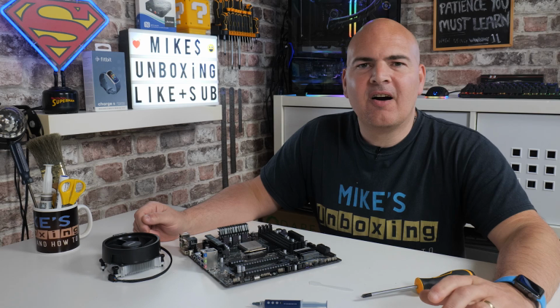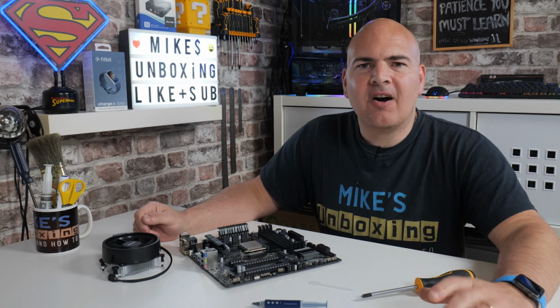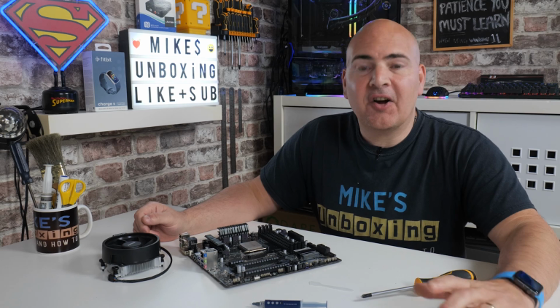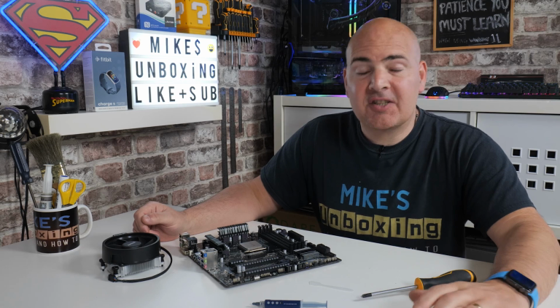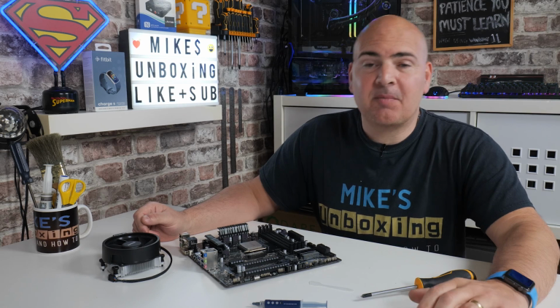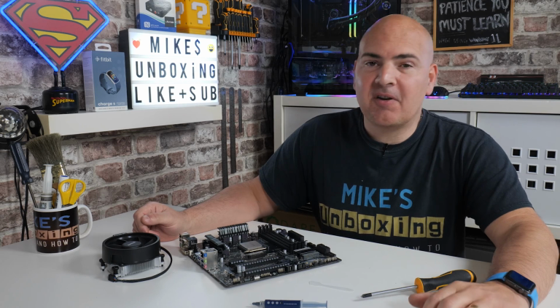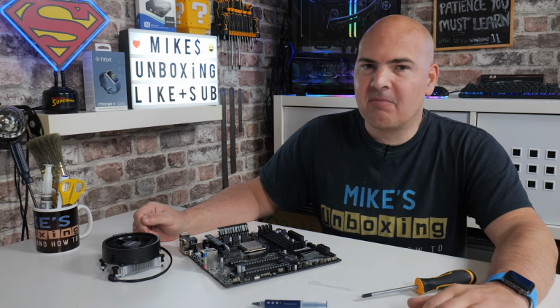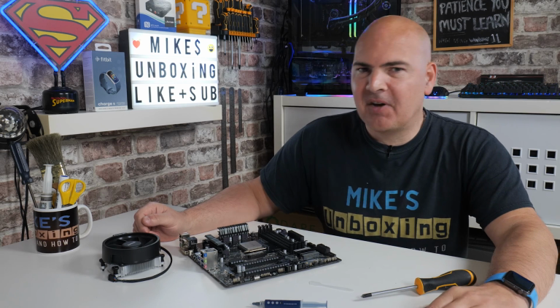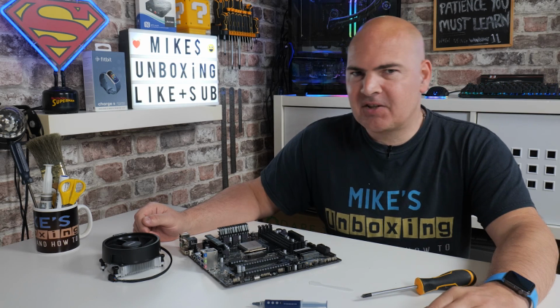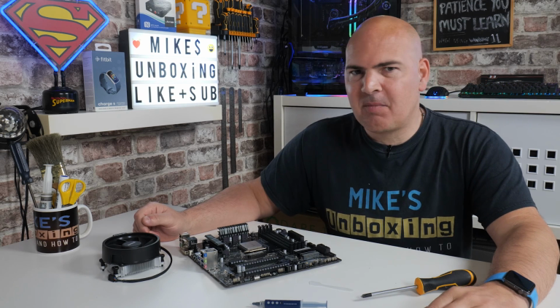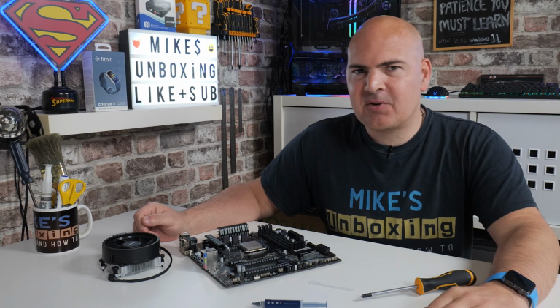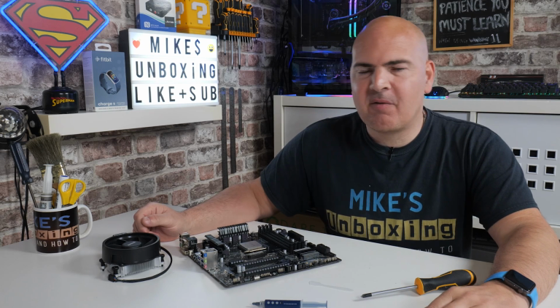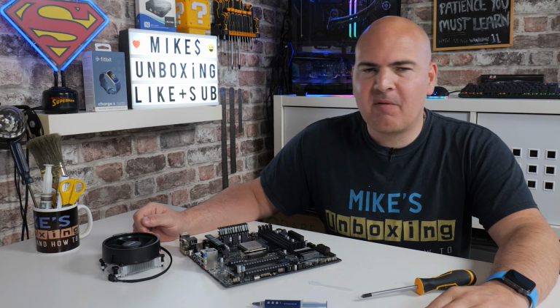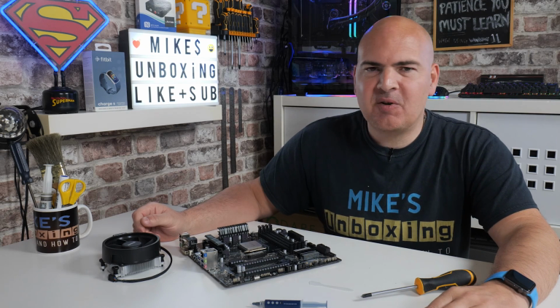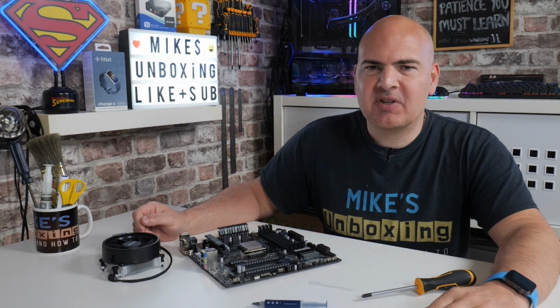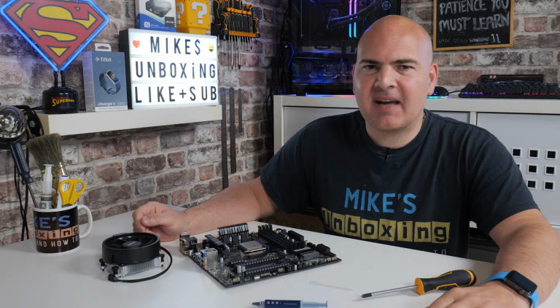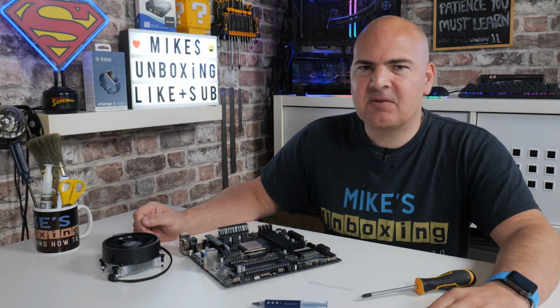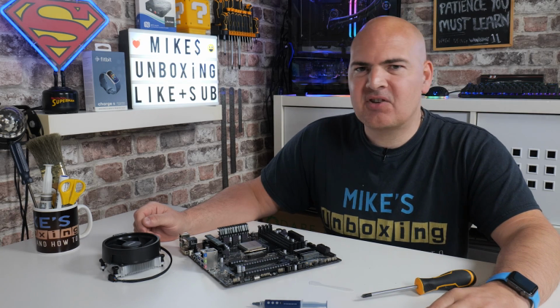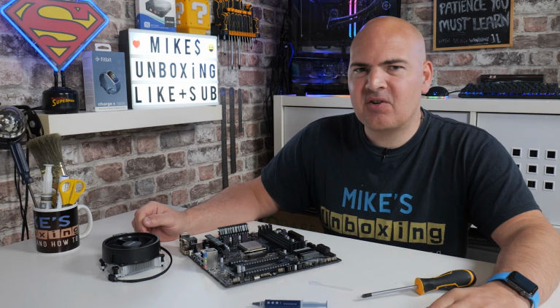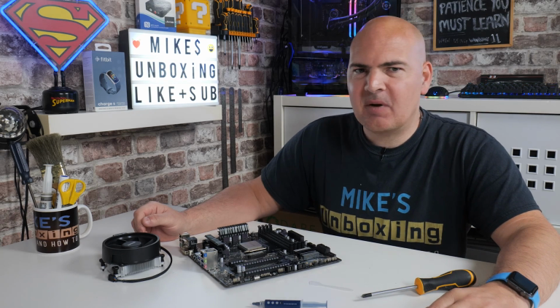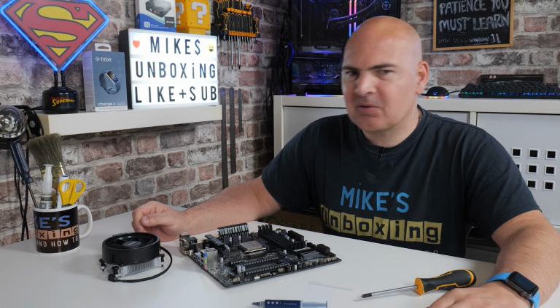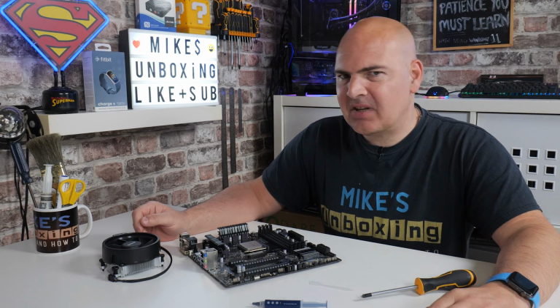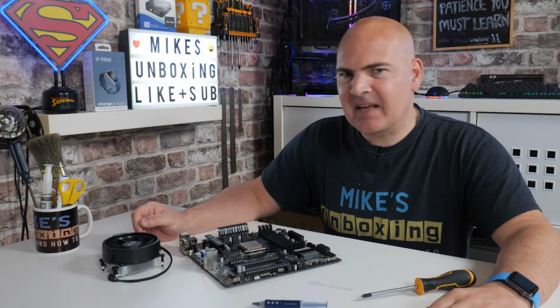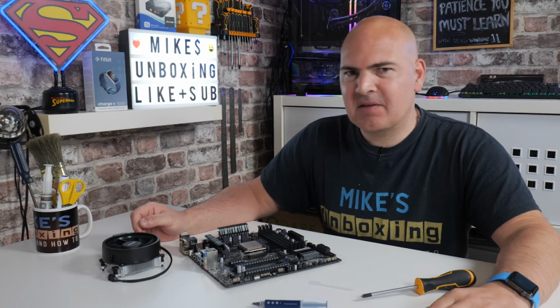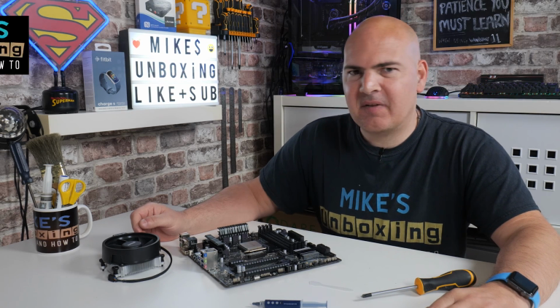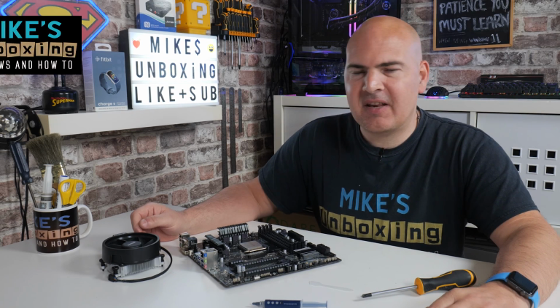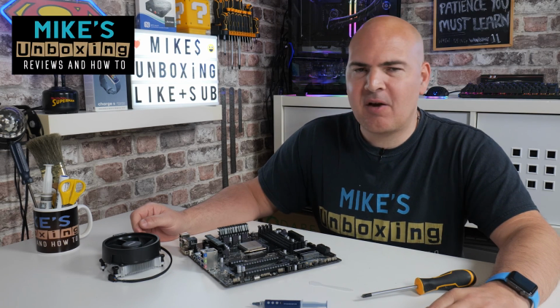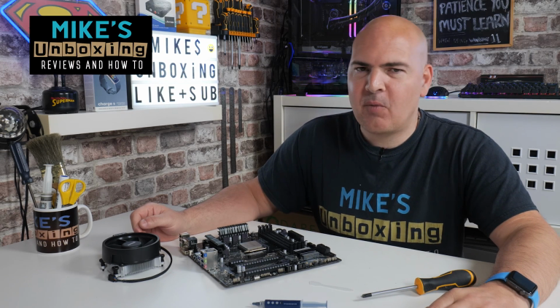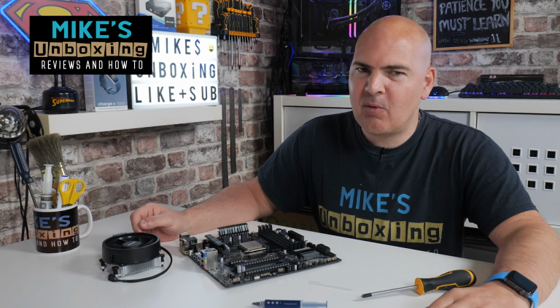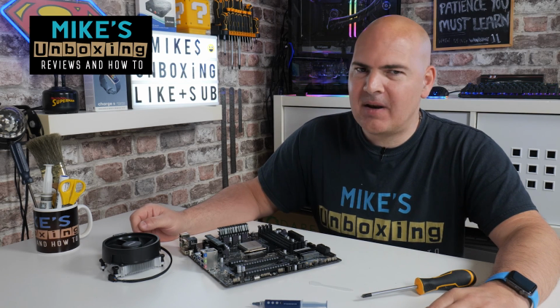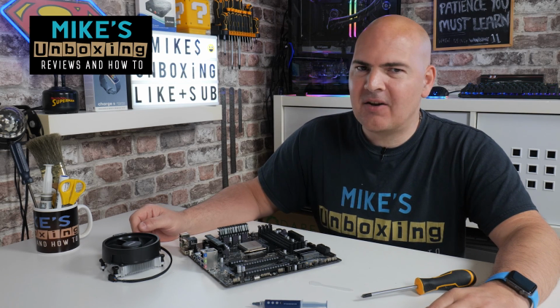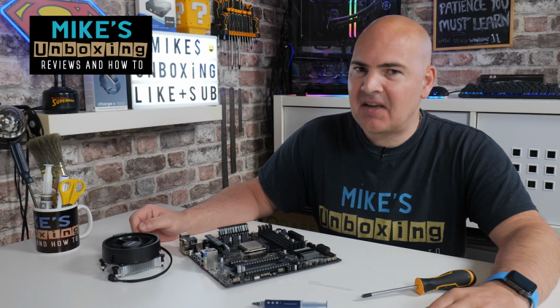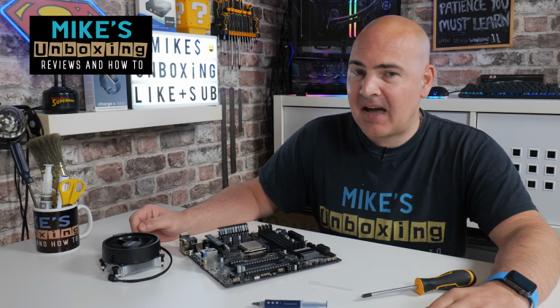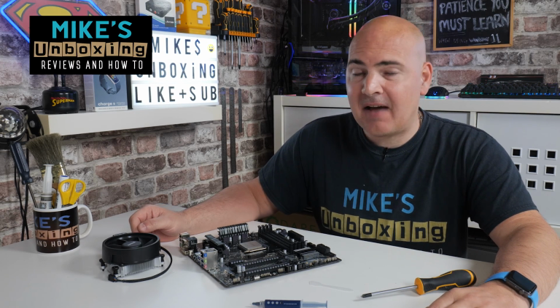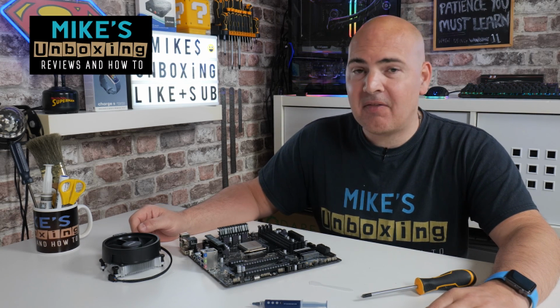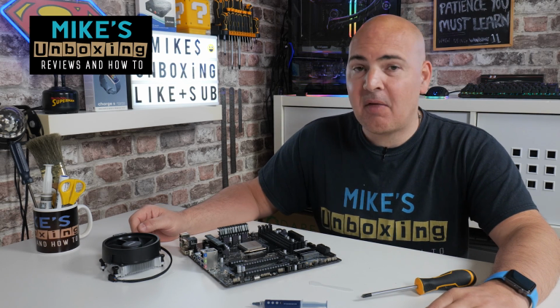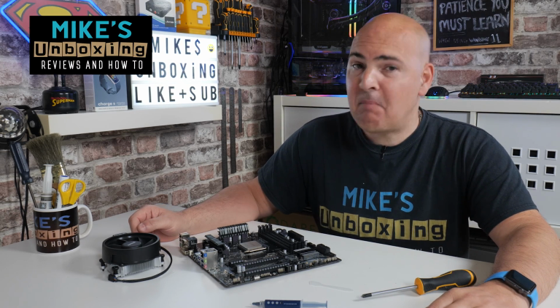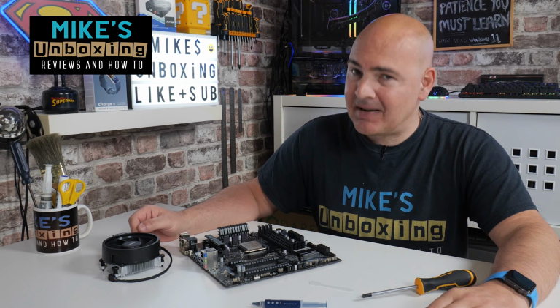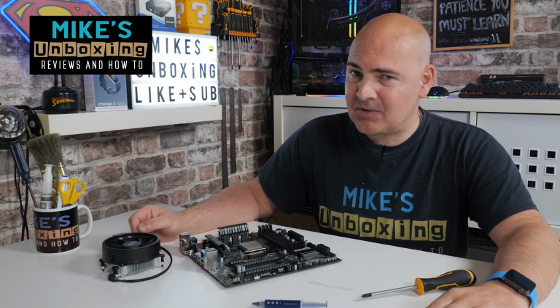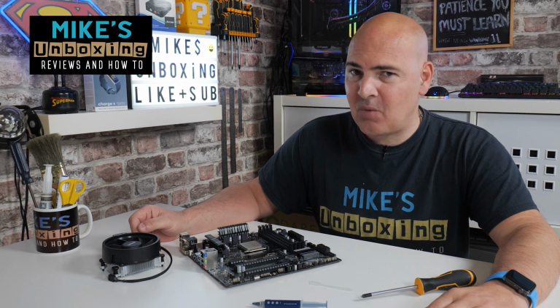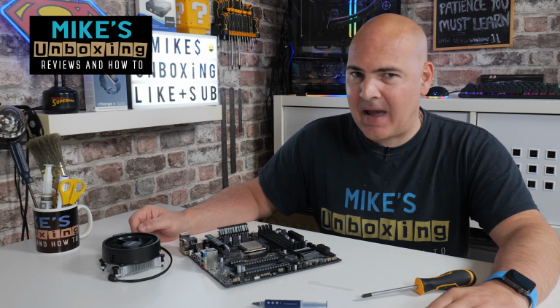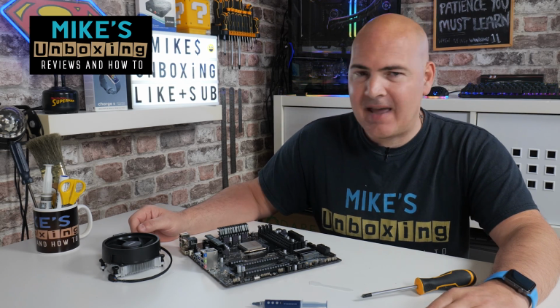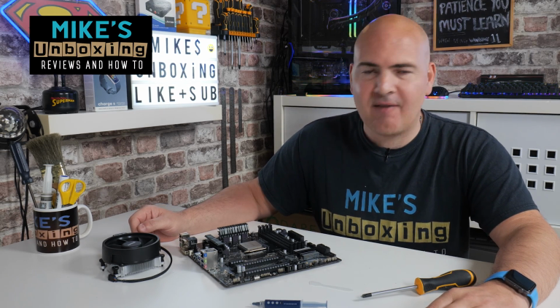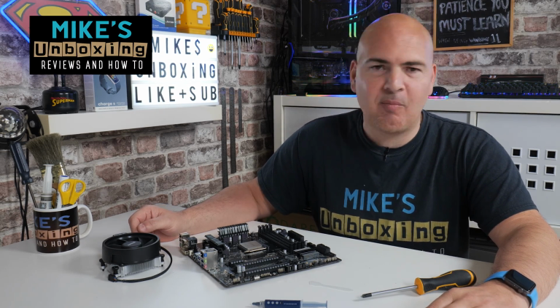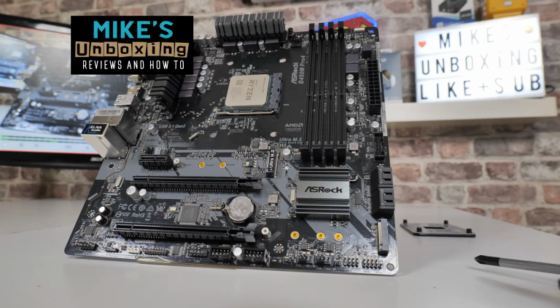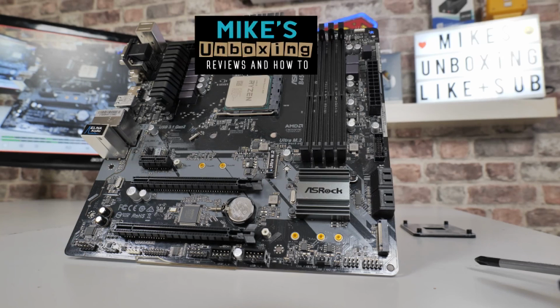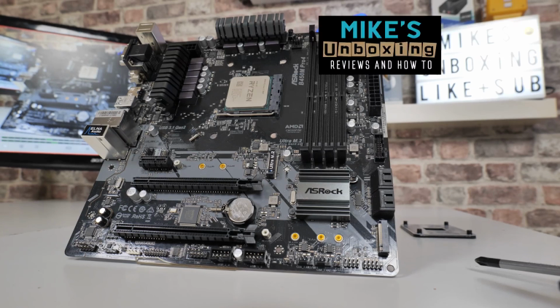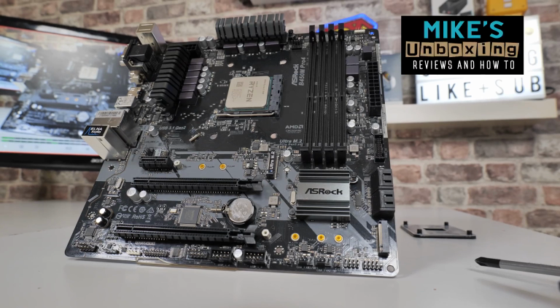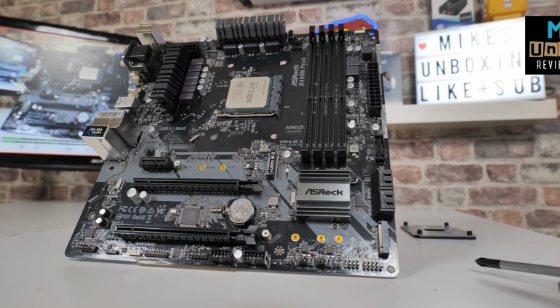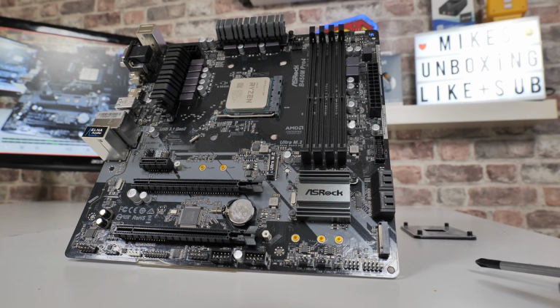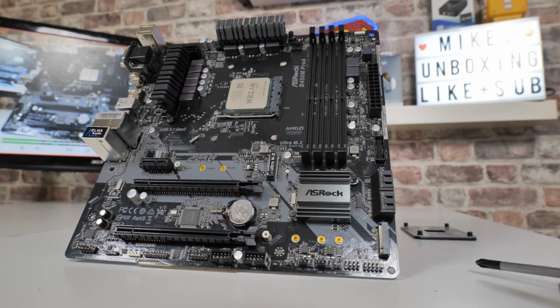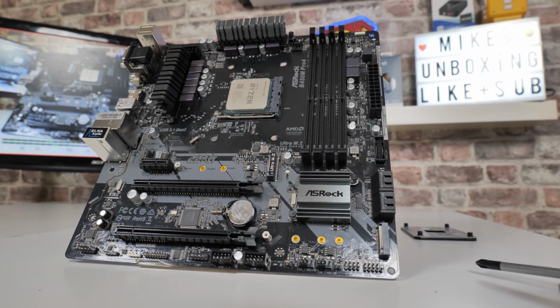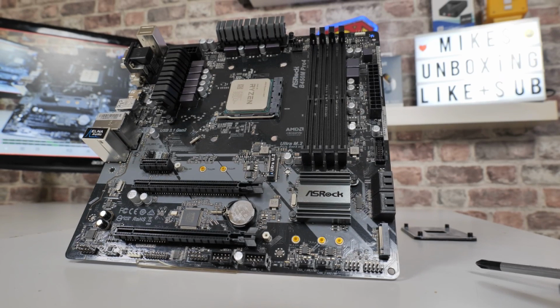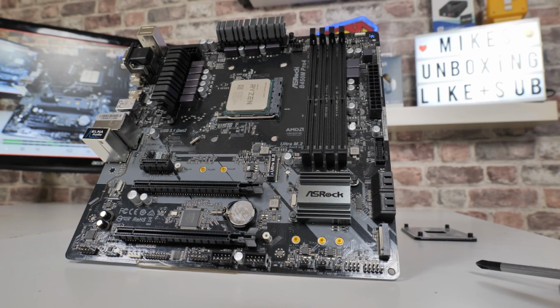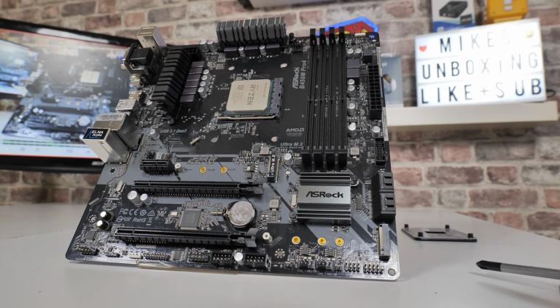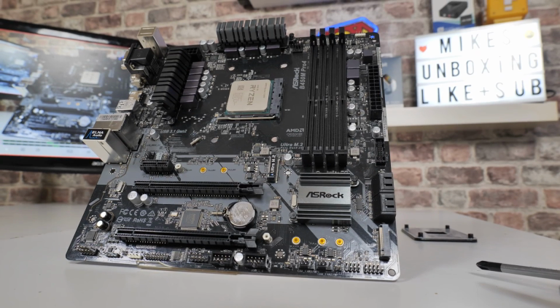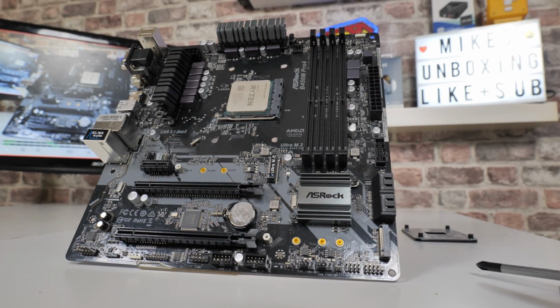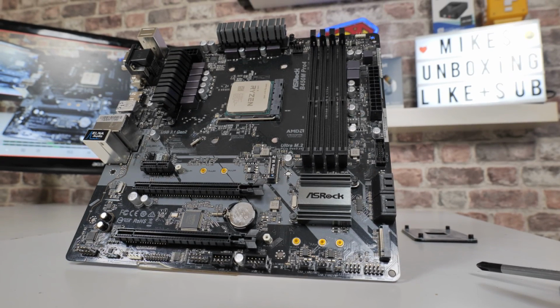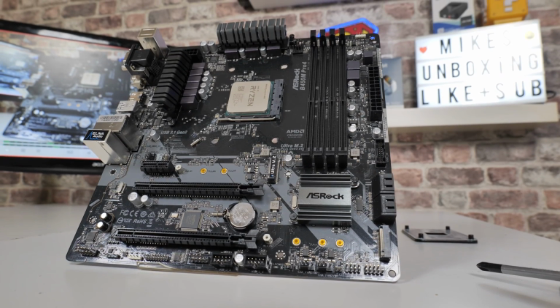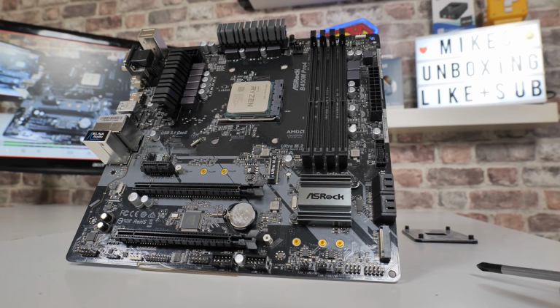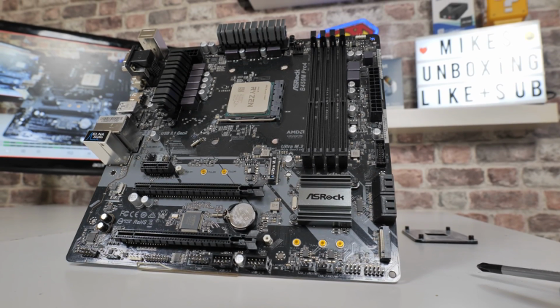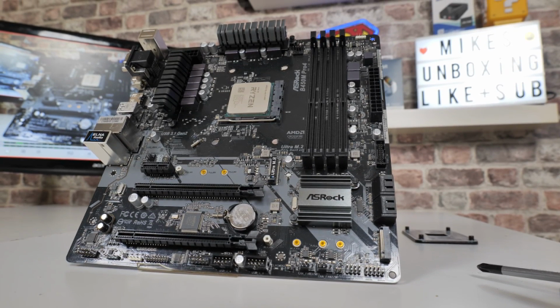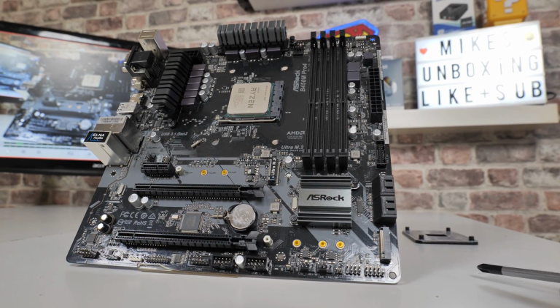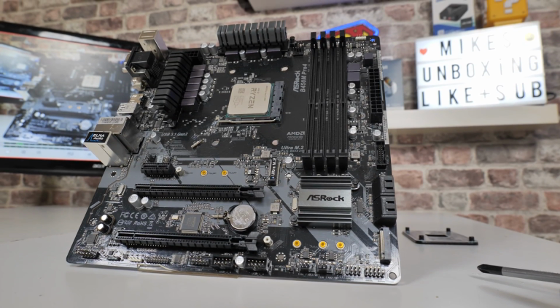Hi, this is Mike from Mike's Unboxing Reviews and How To. On today's video we'll be looking at the best way of applying thermal paste for your CPU.